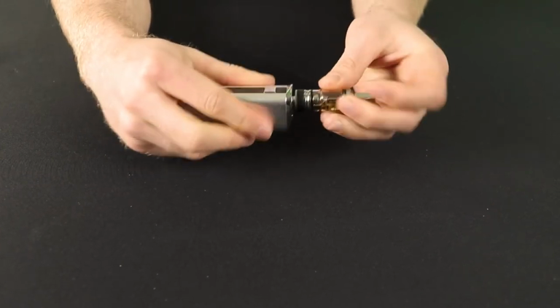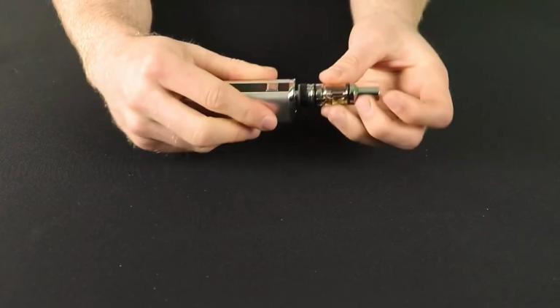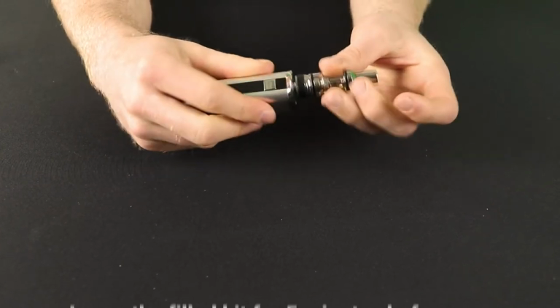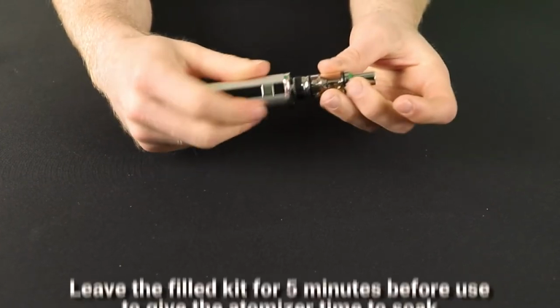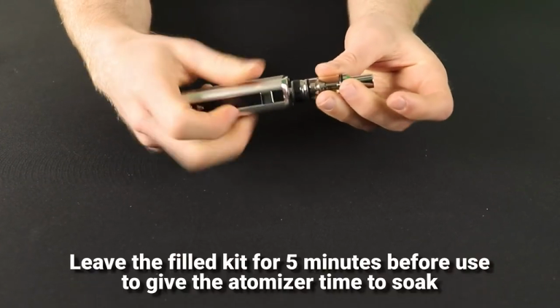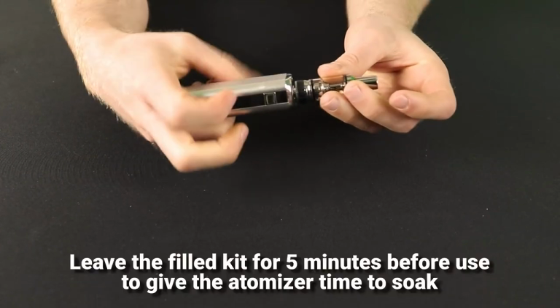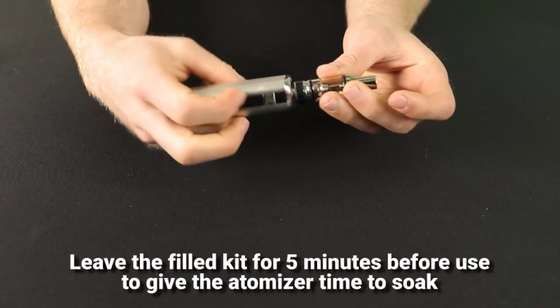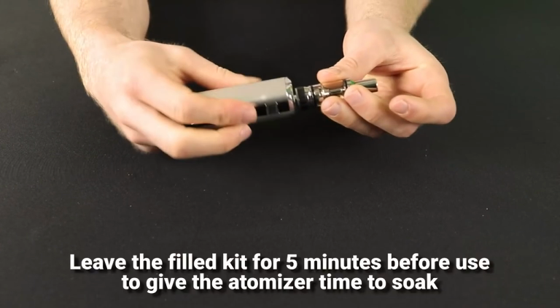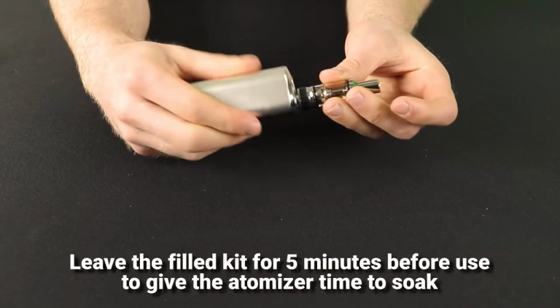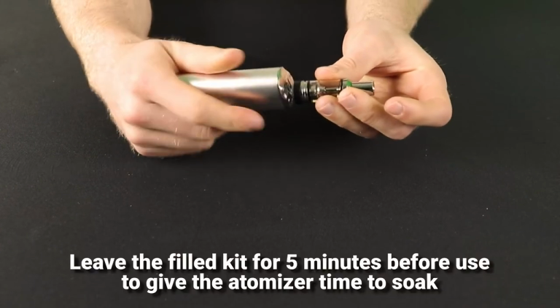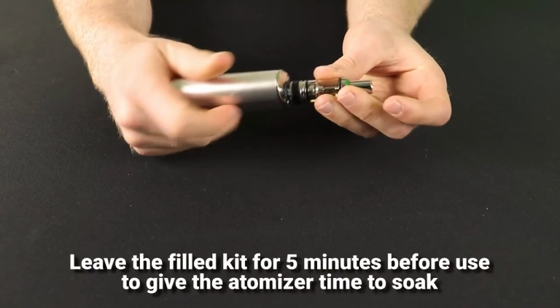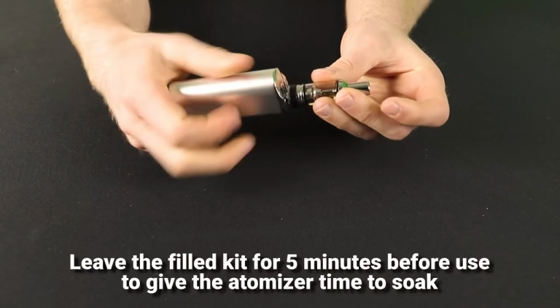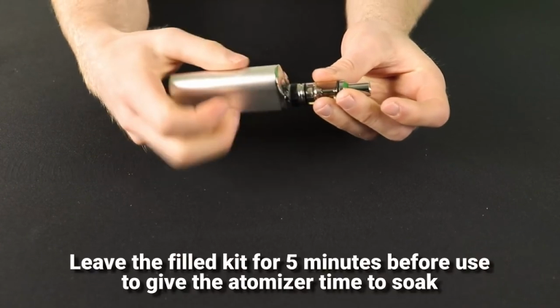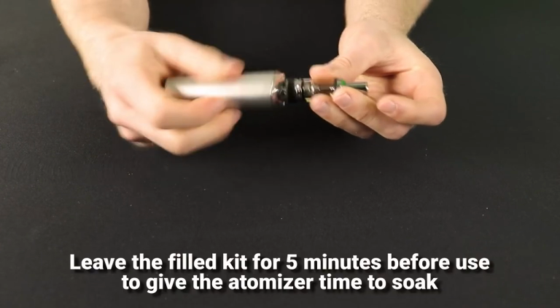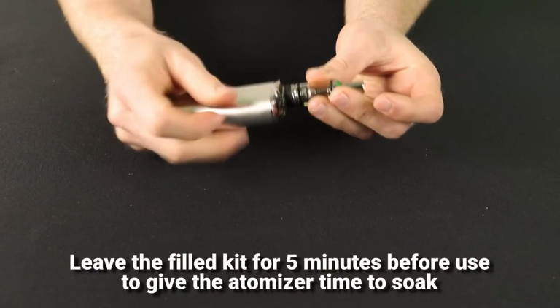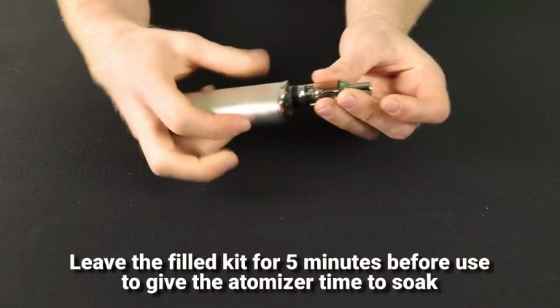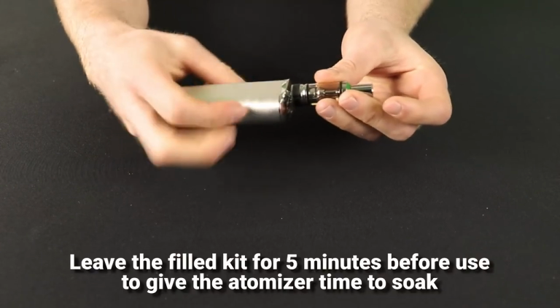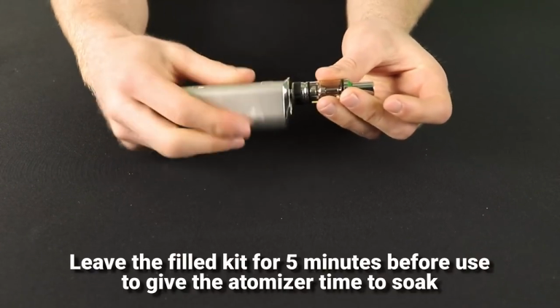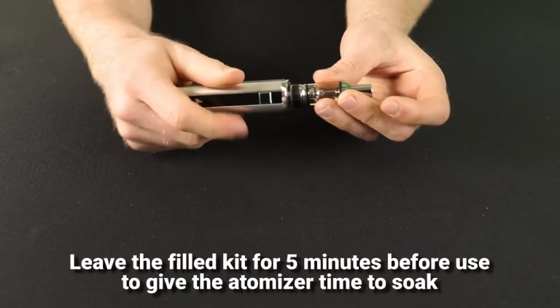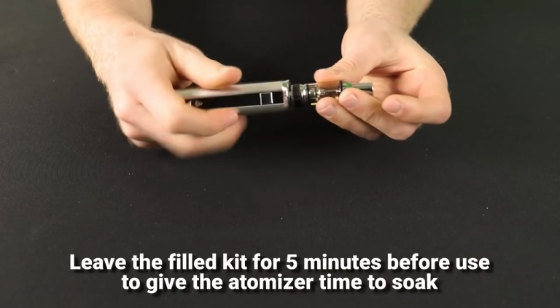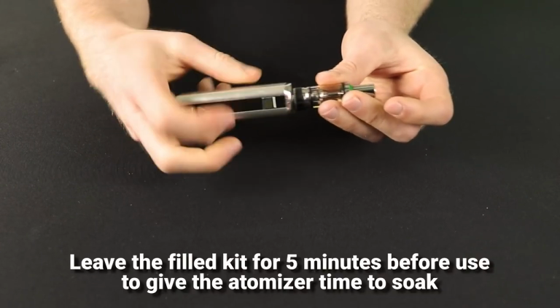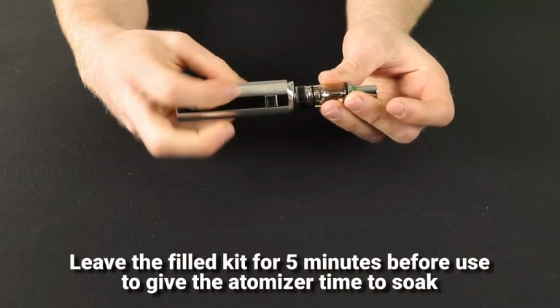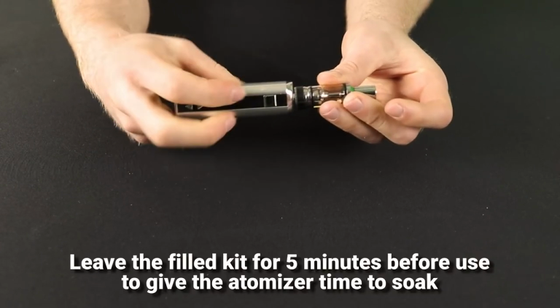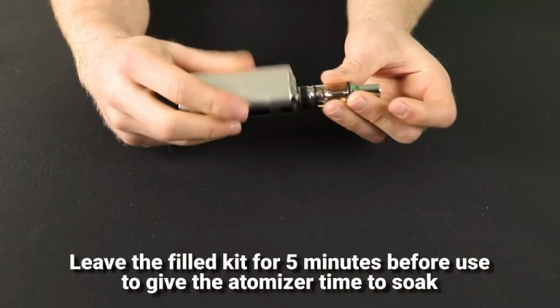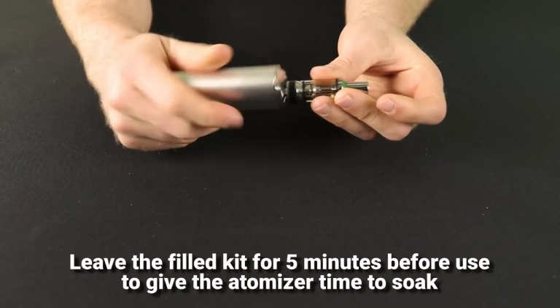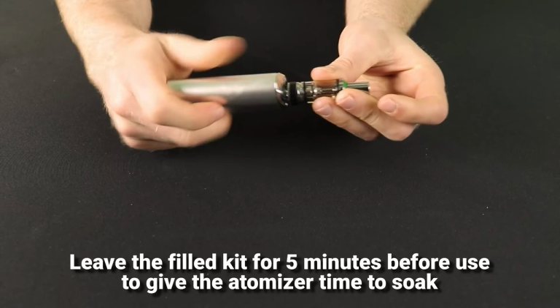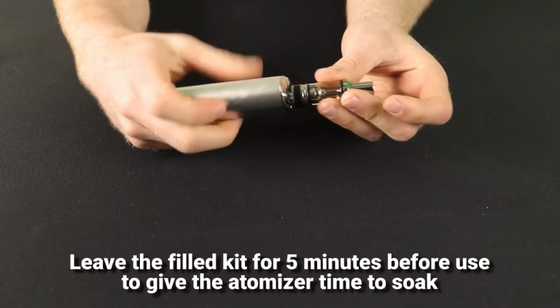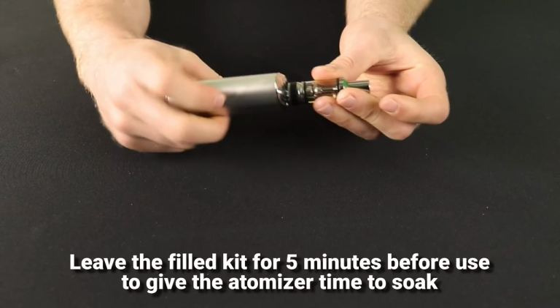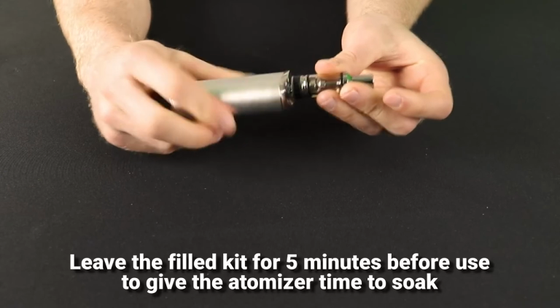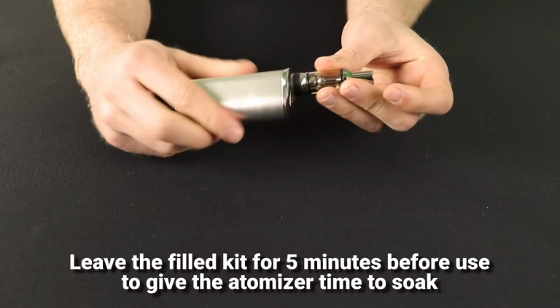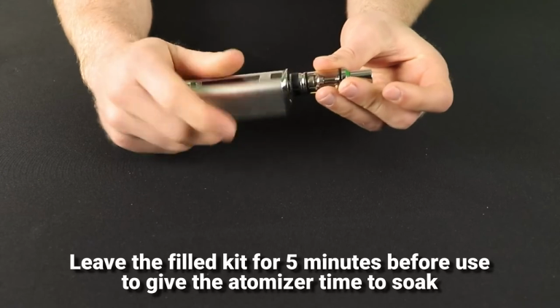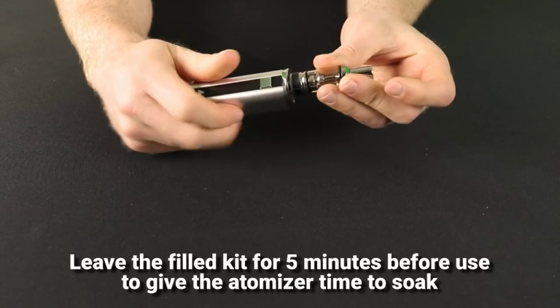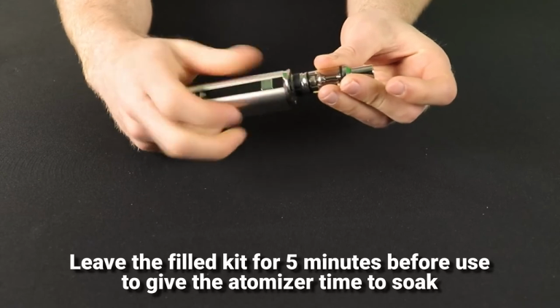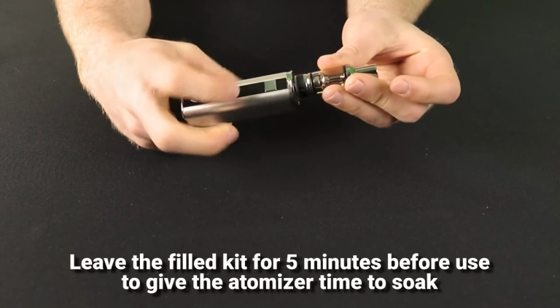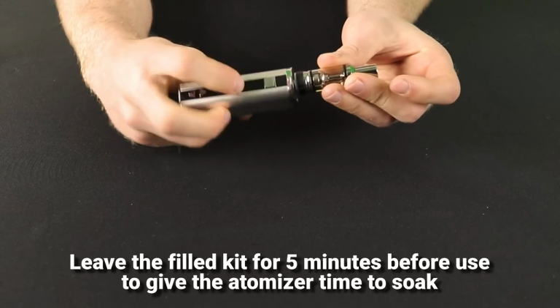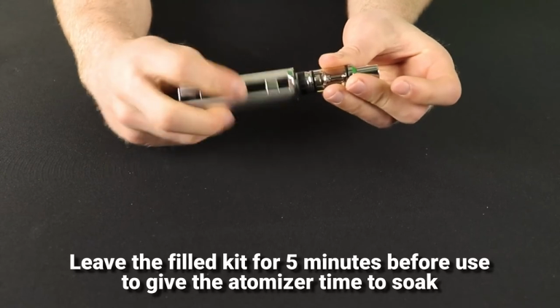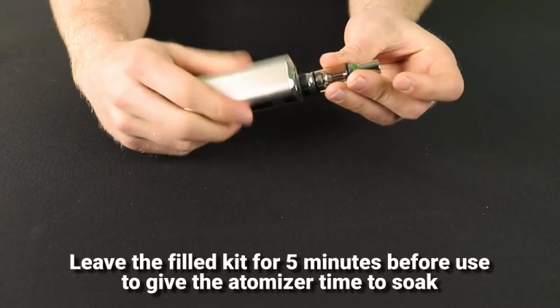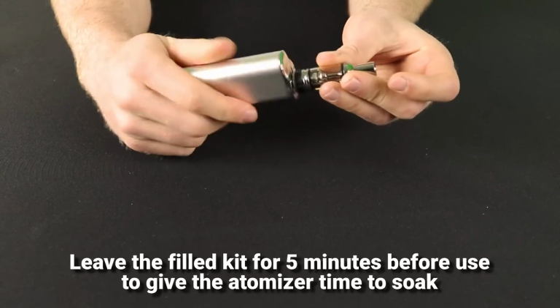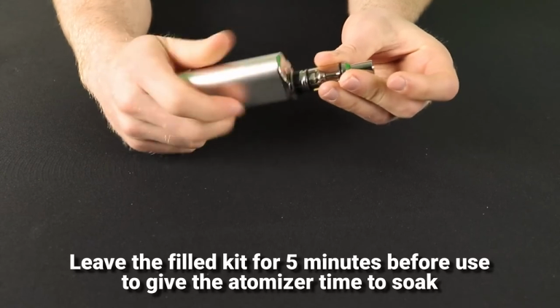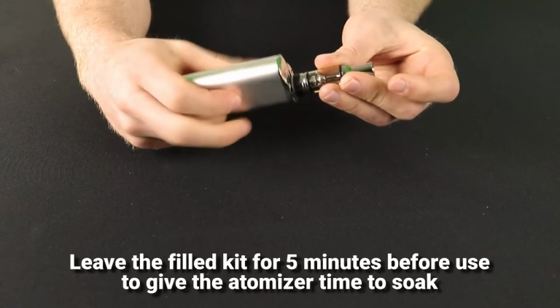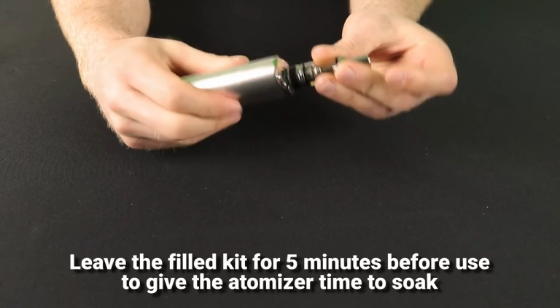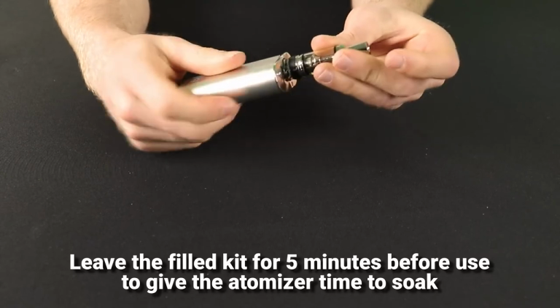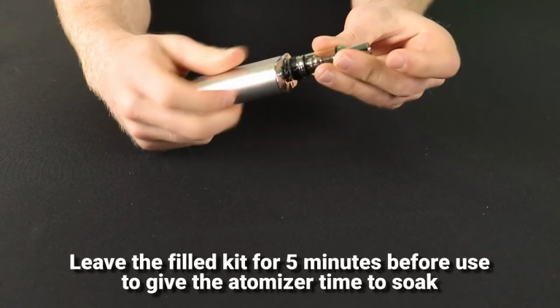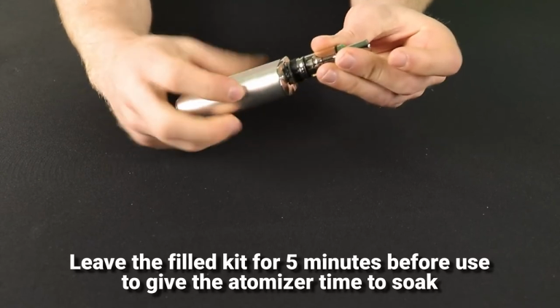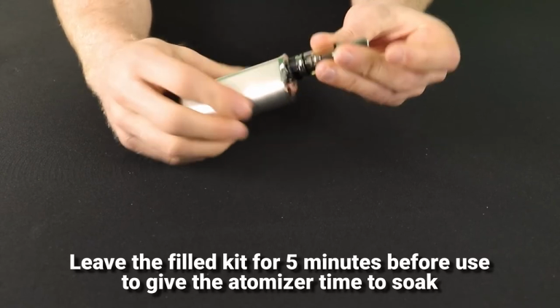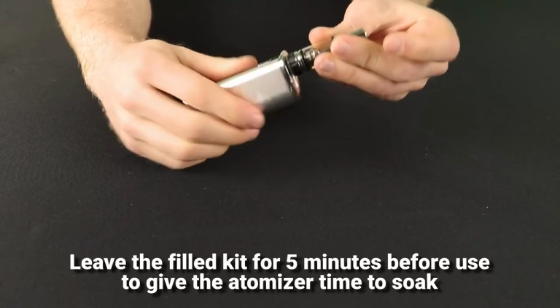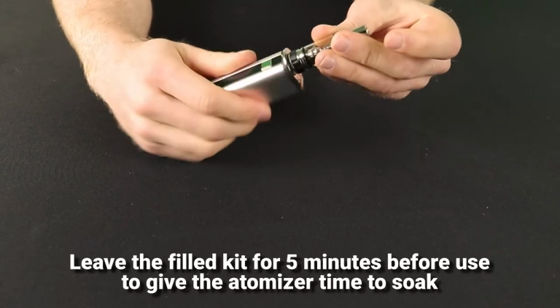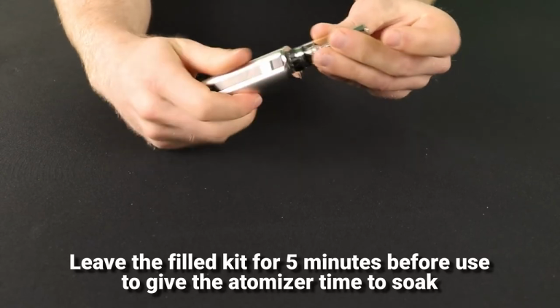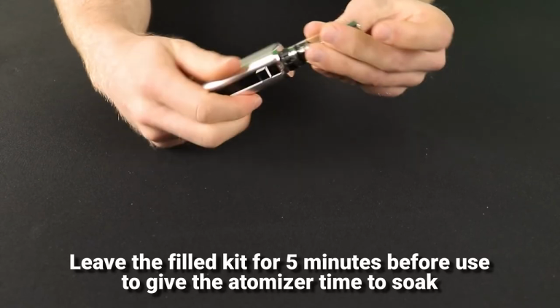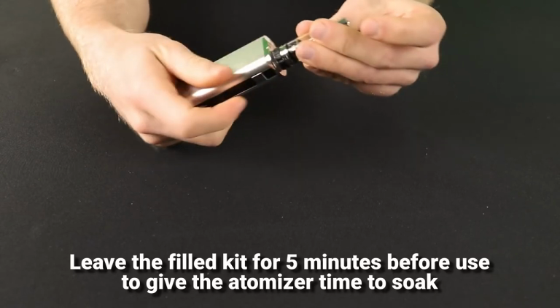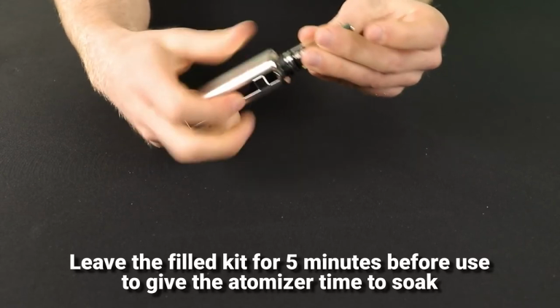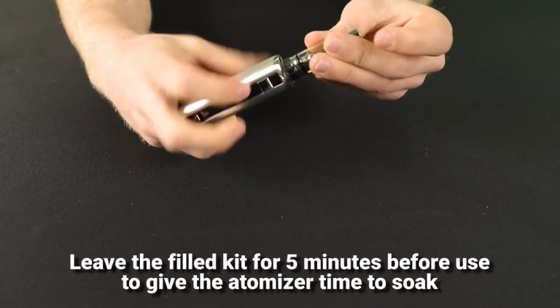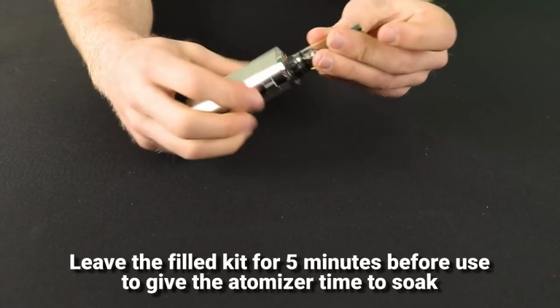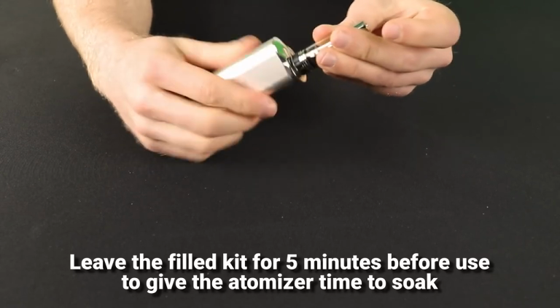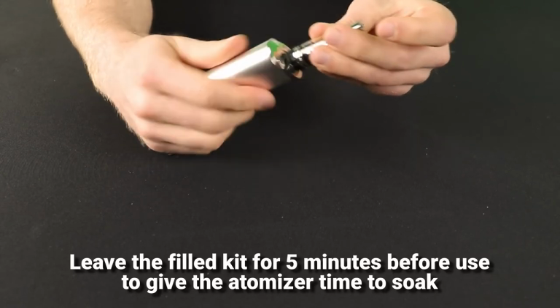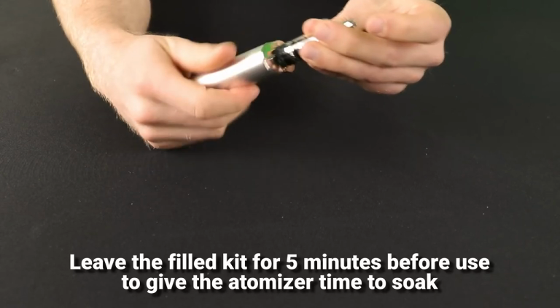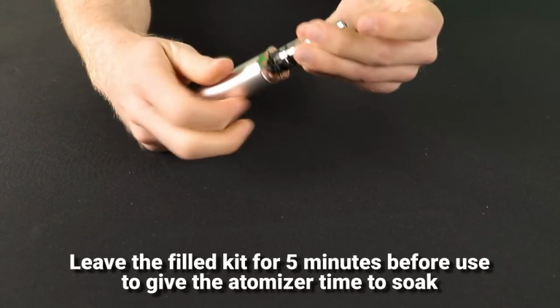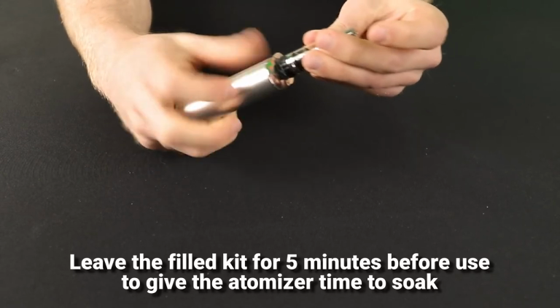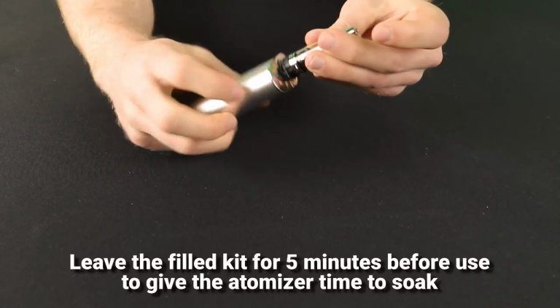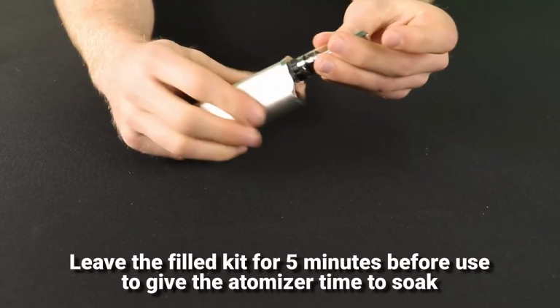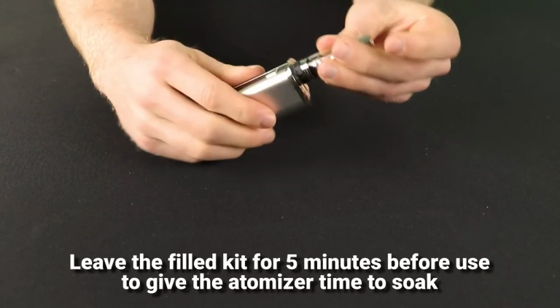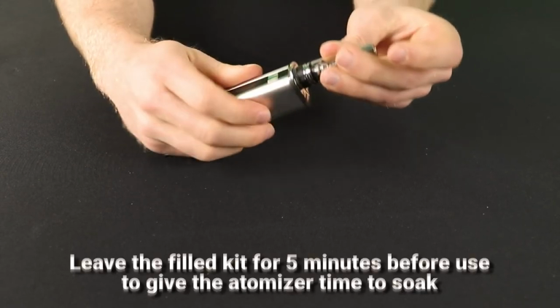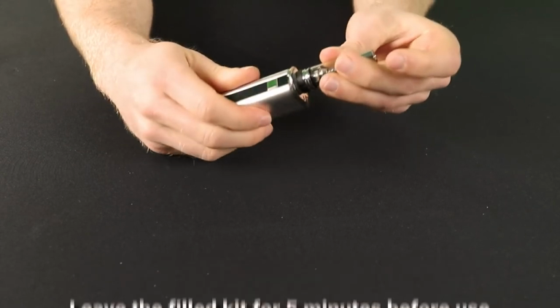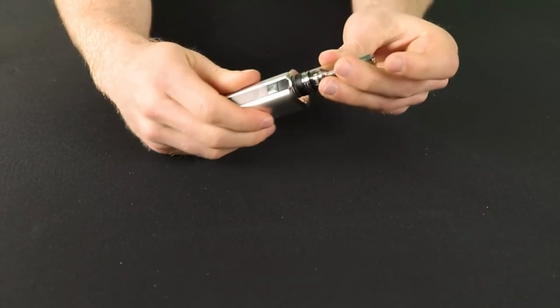Leave the kit for 5 minutes to give the e-liquid time to soak the atomiser head. This will remove the risk of it burning out prematurely.